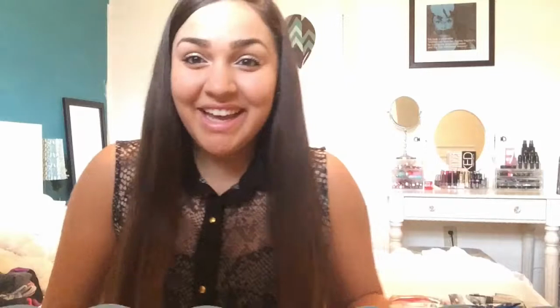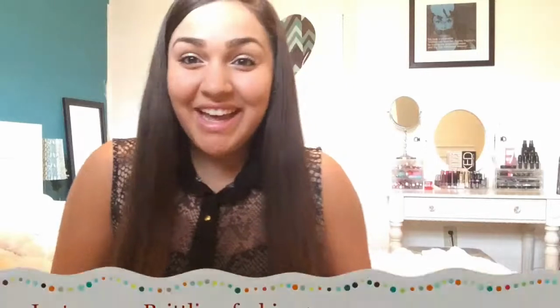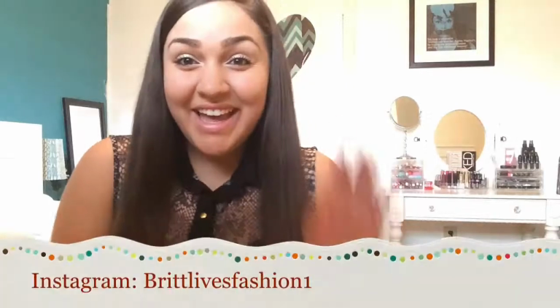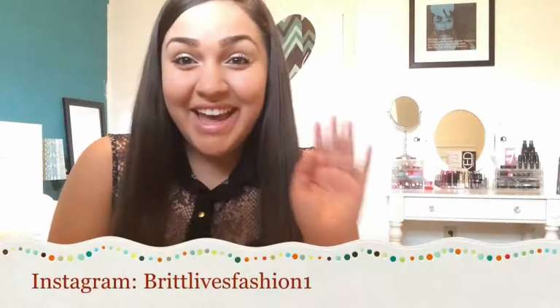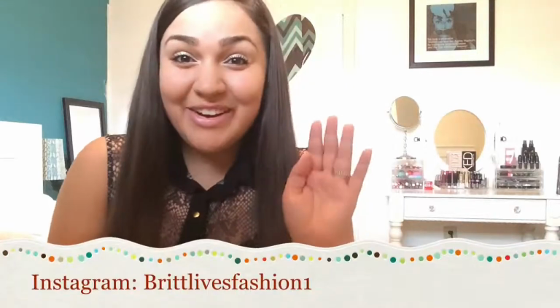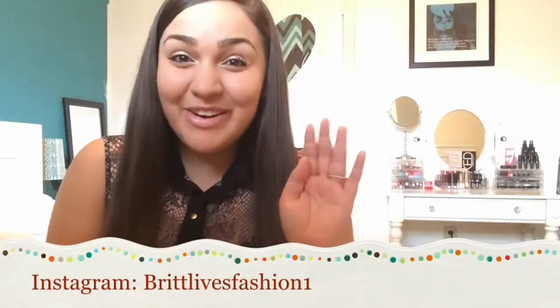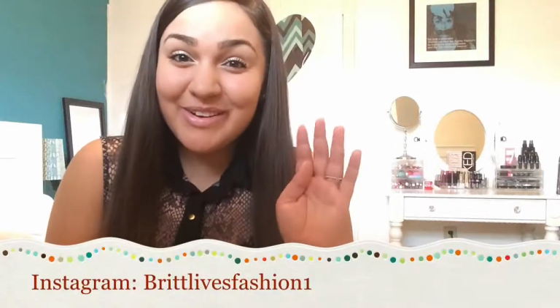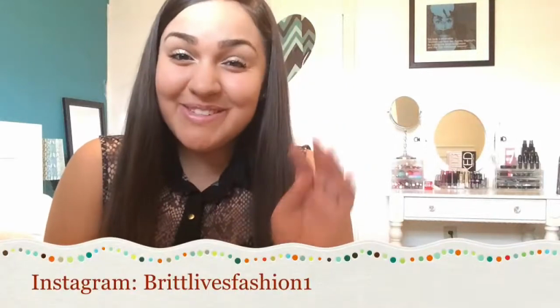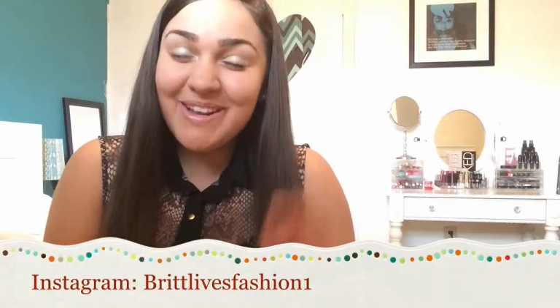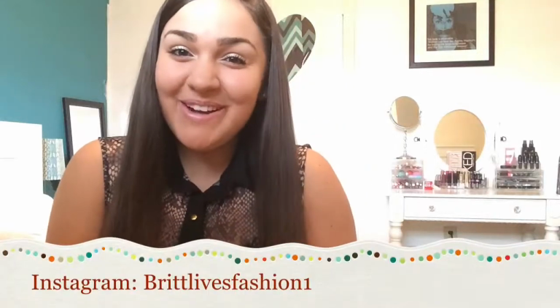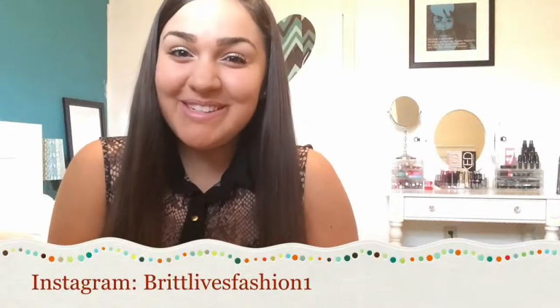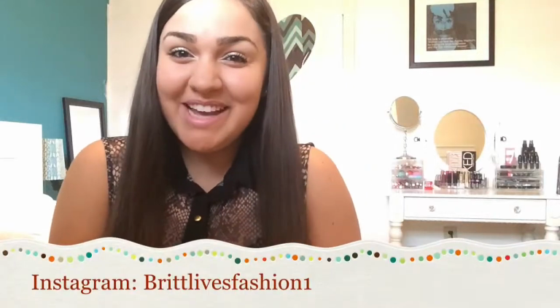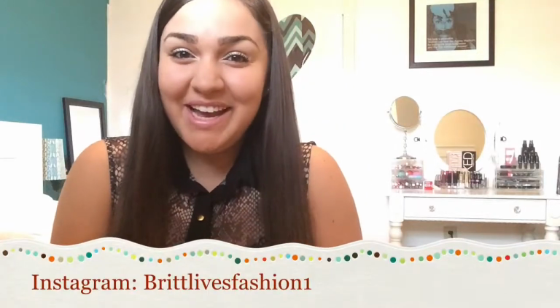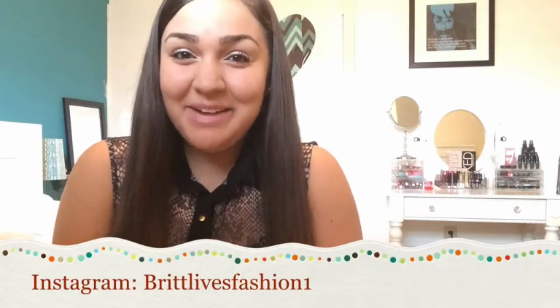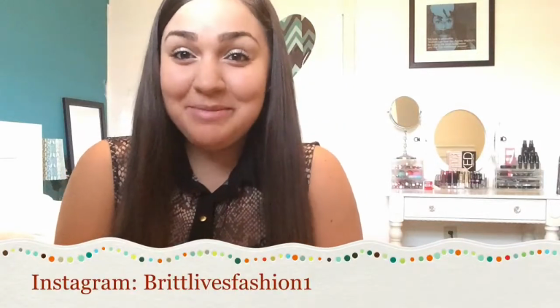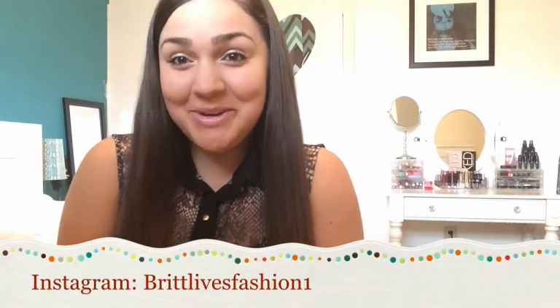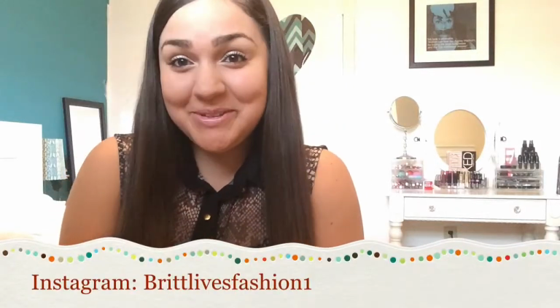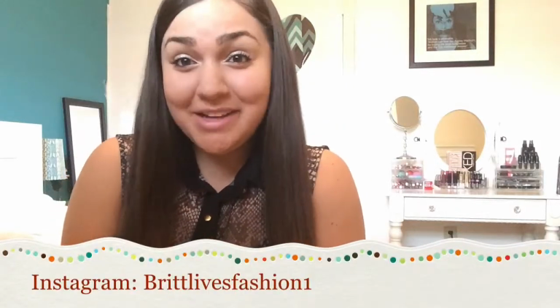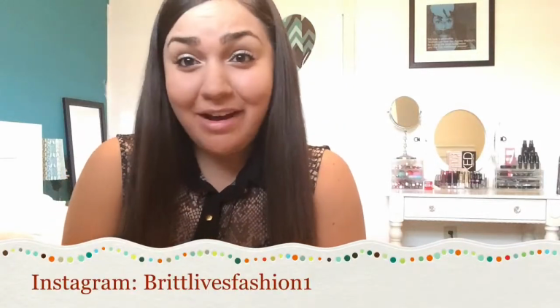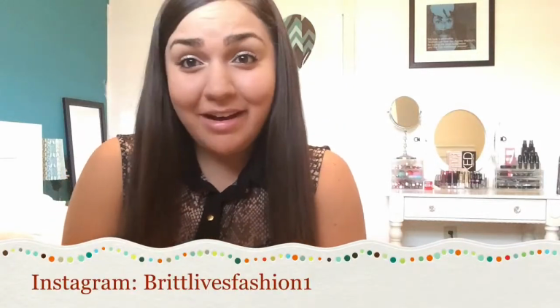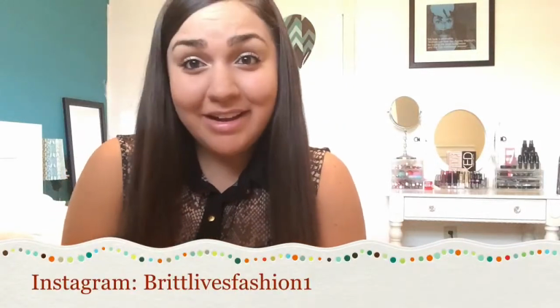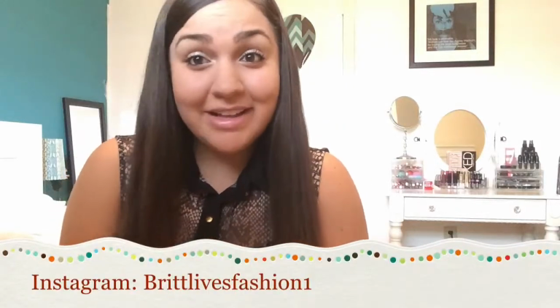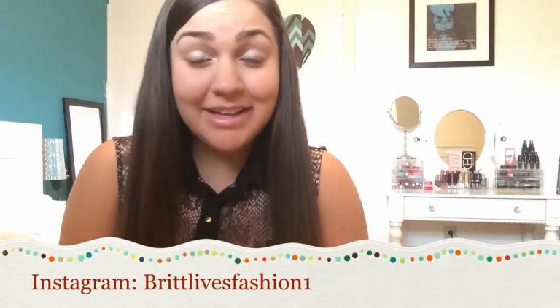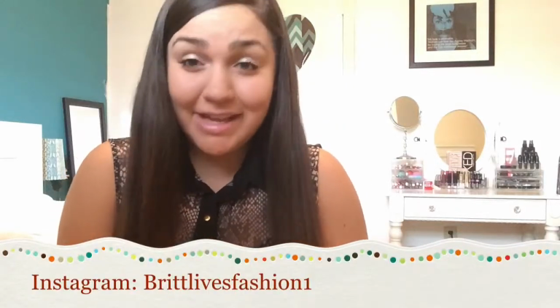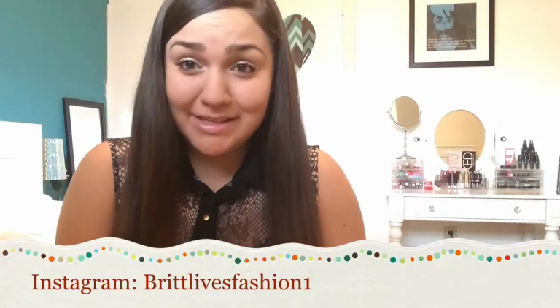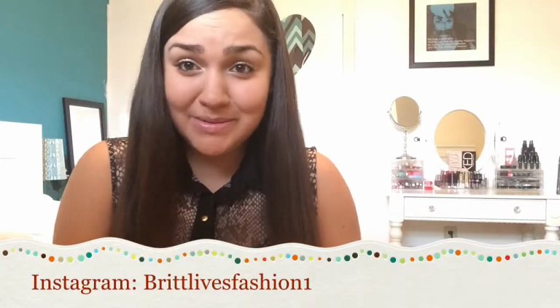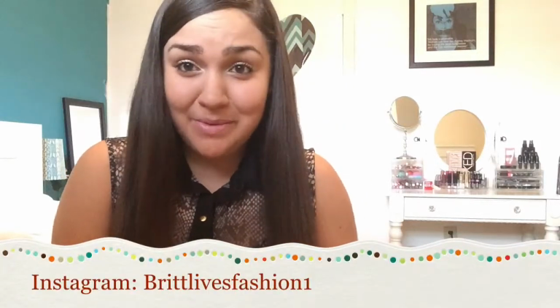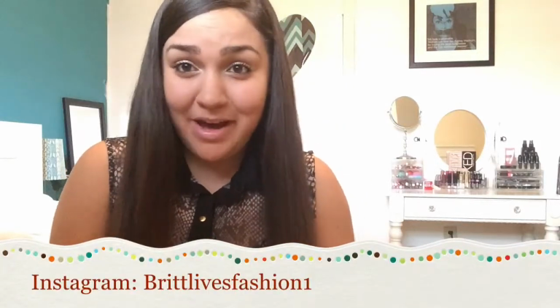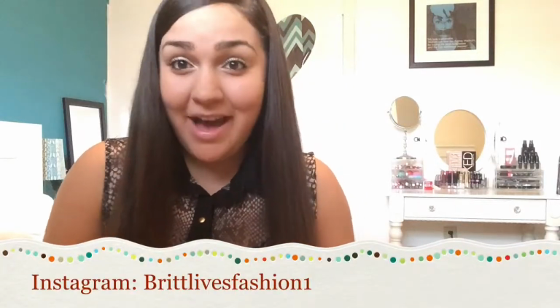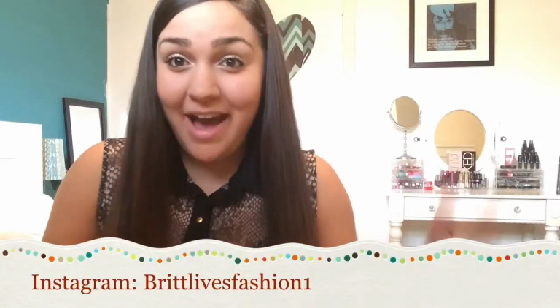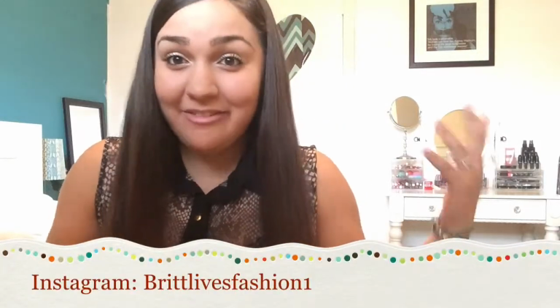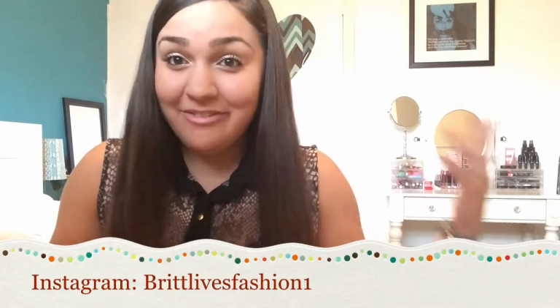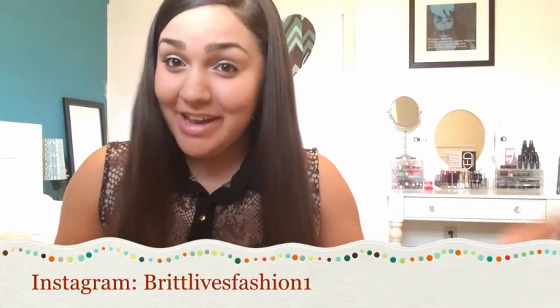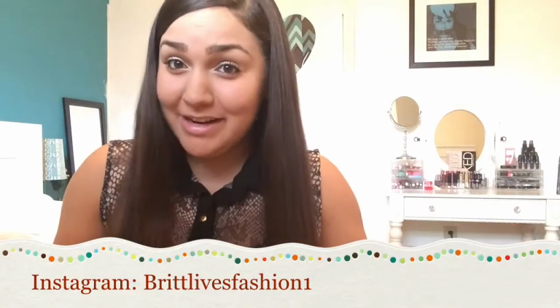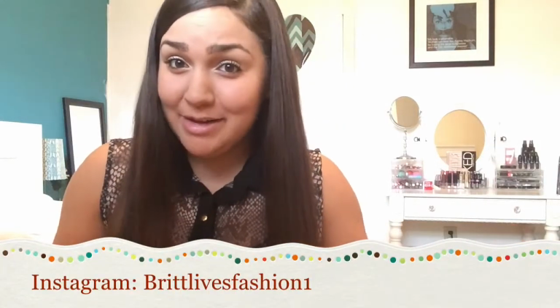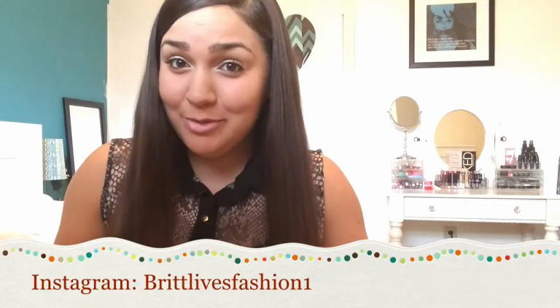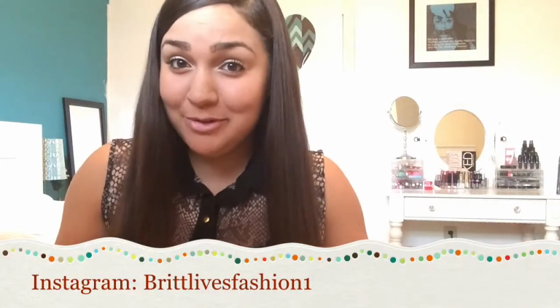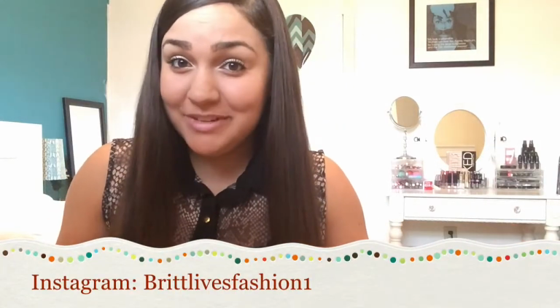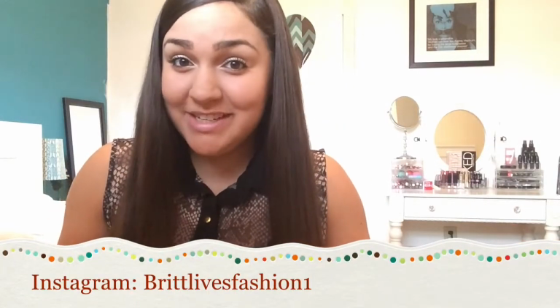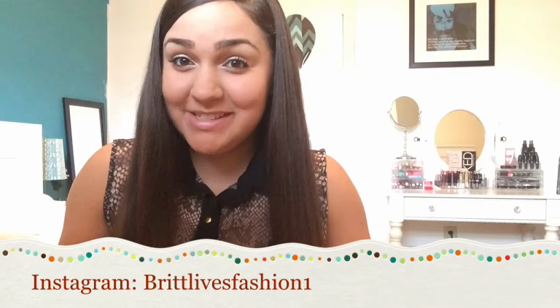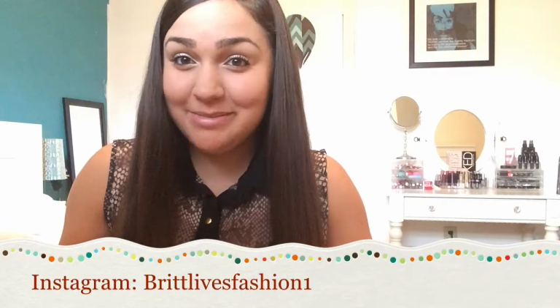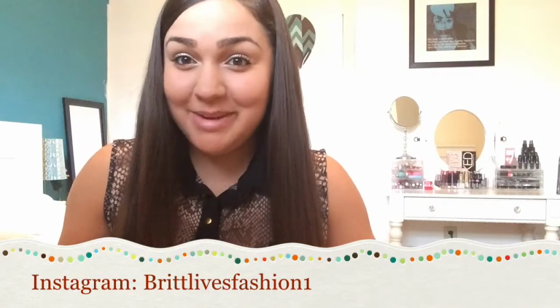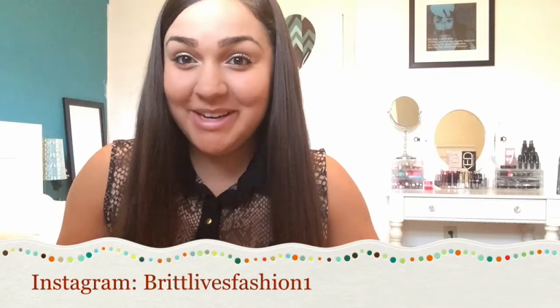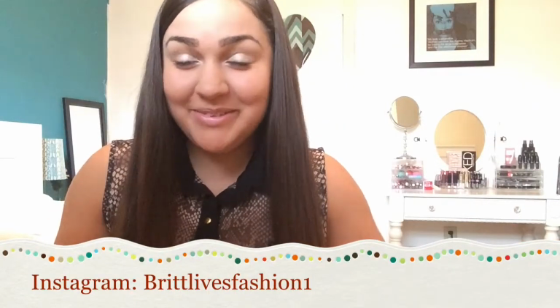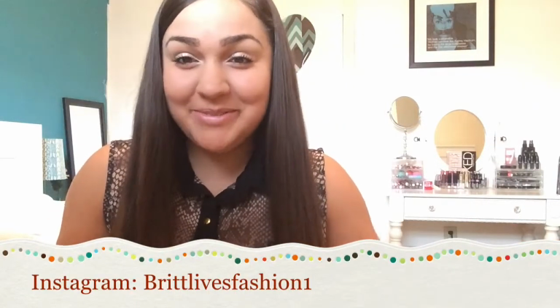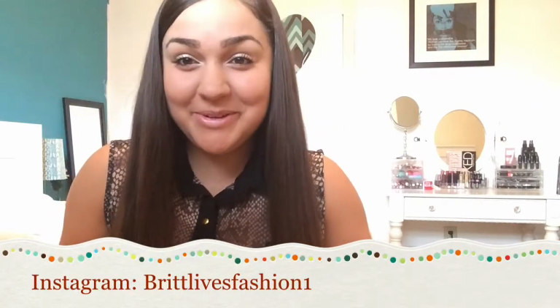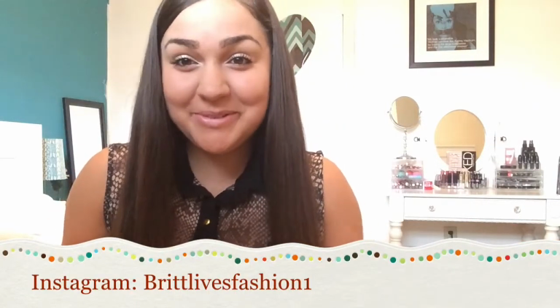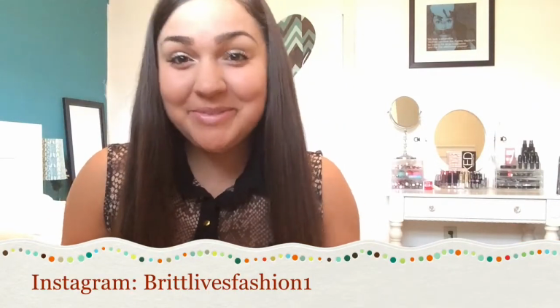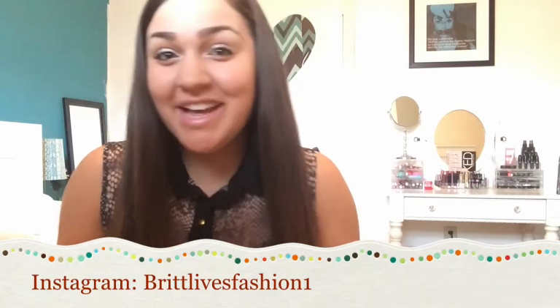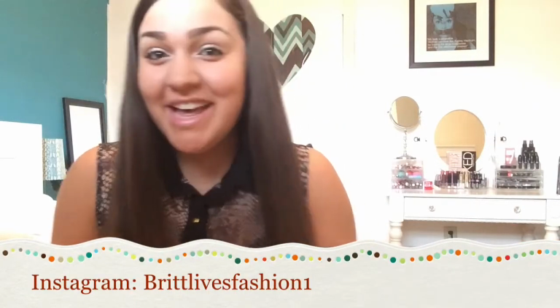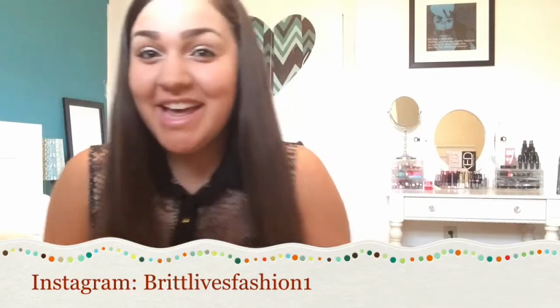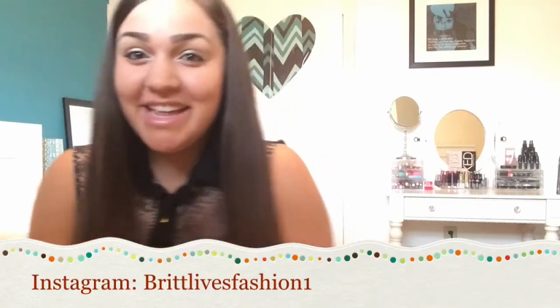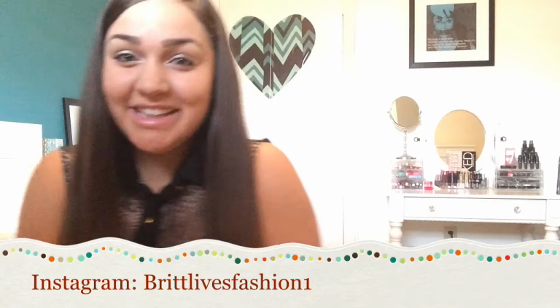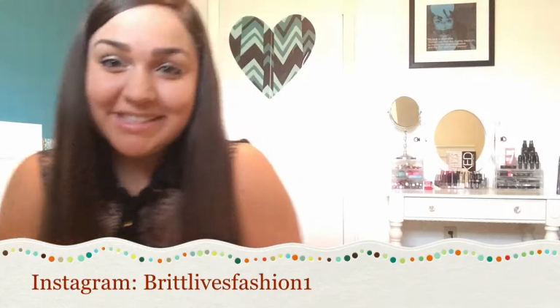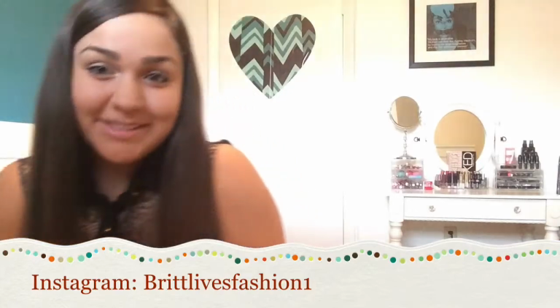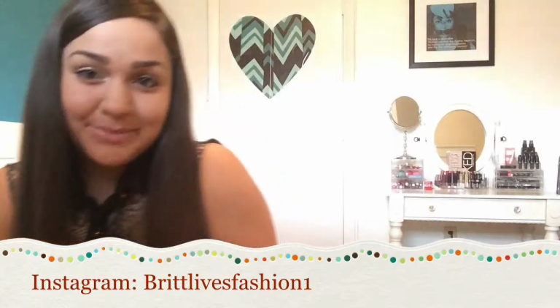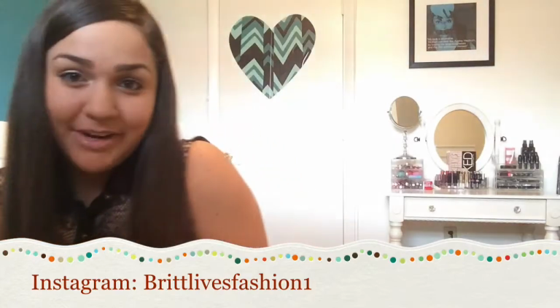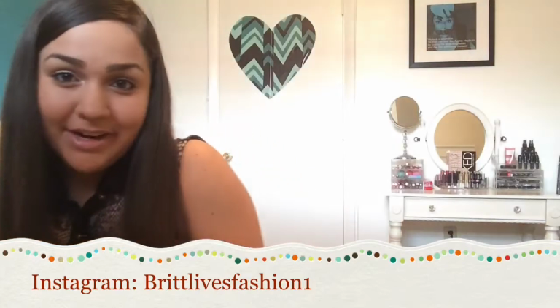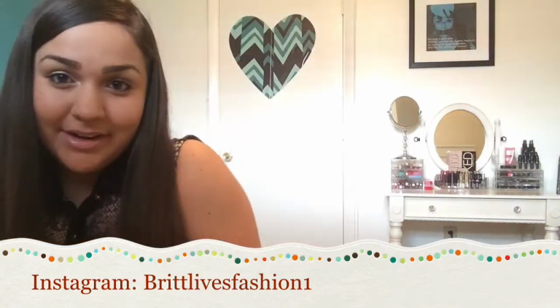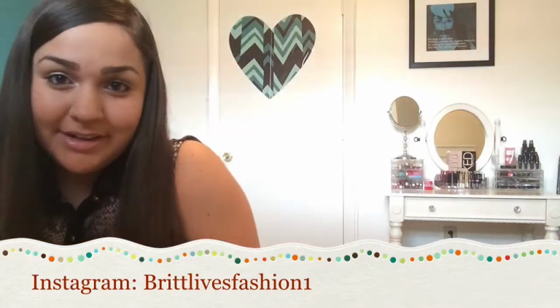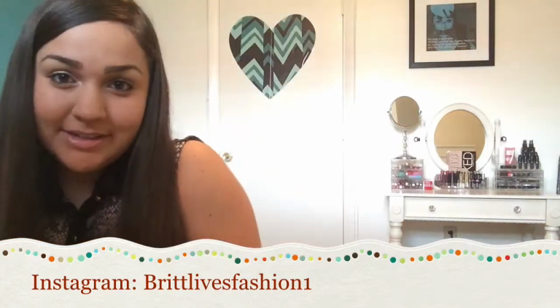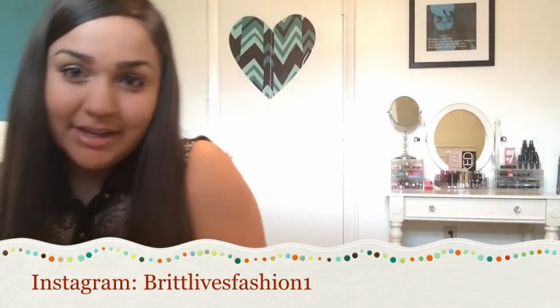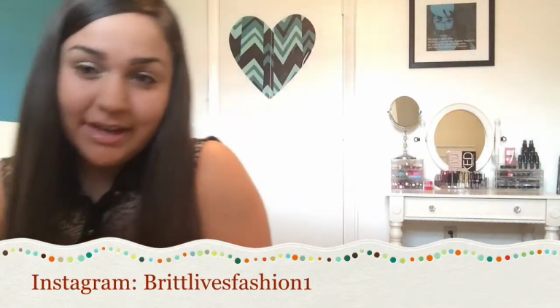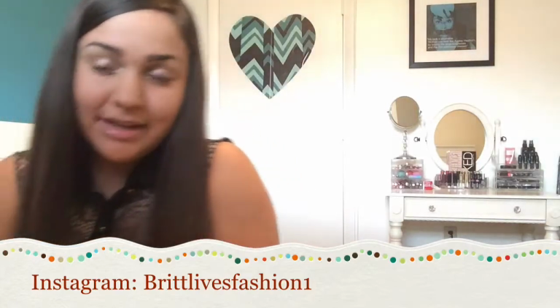Hey girls, long time no talk. Guess what? I finally moved into my new room. This is what it looks like.